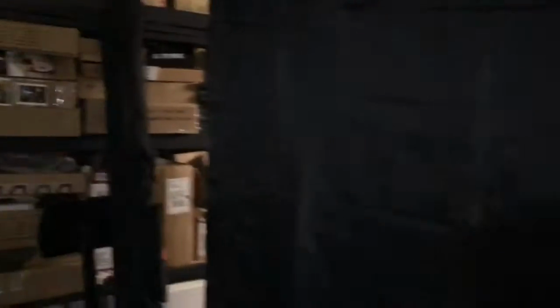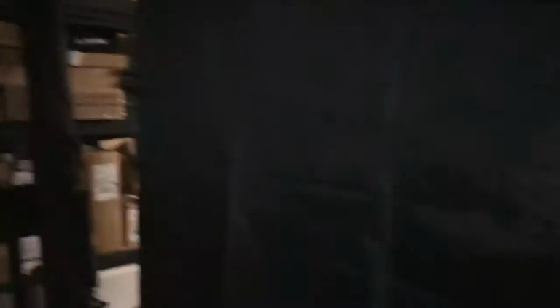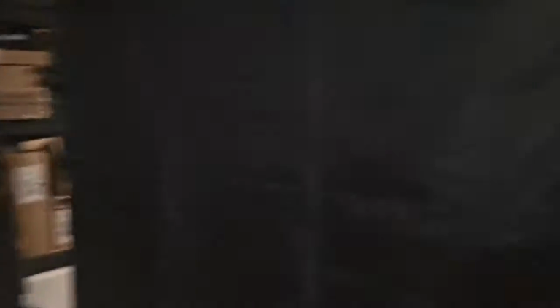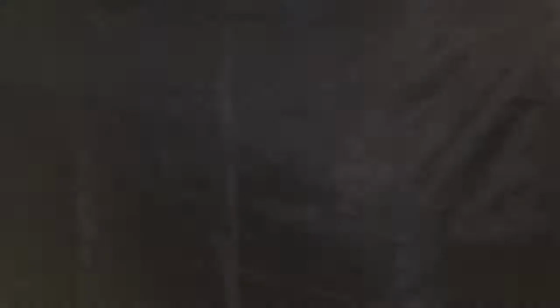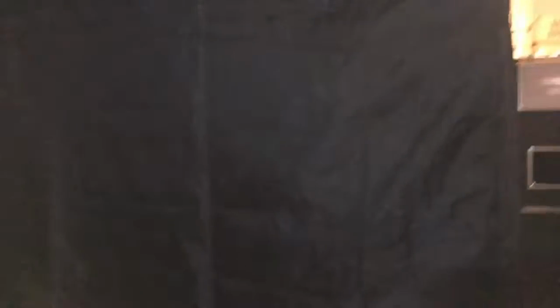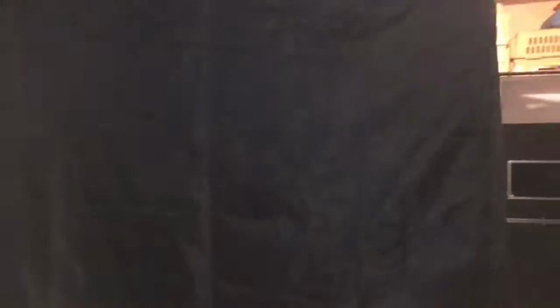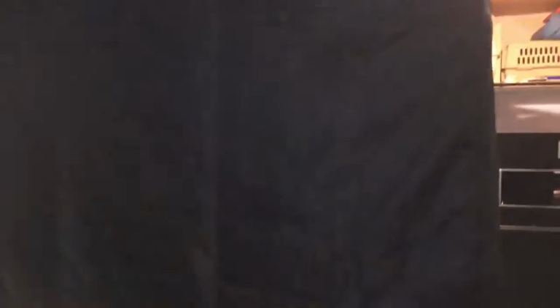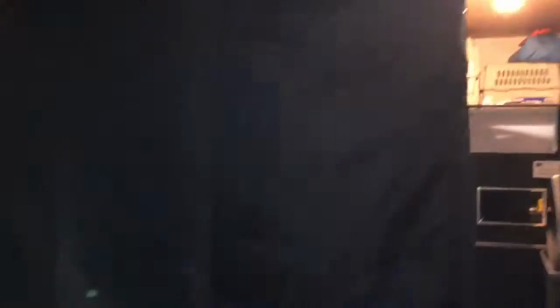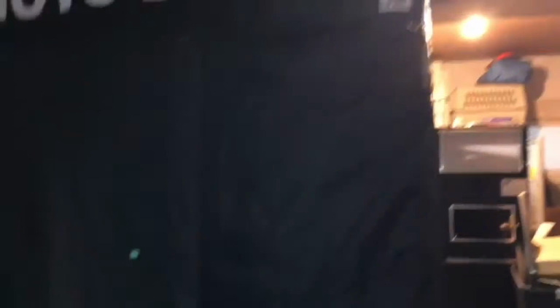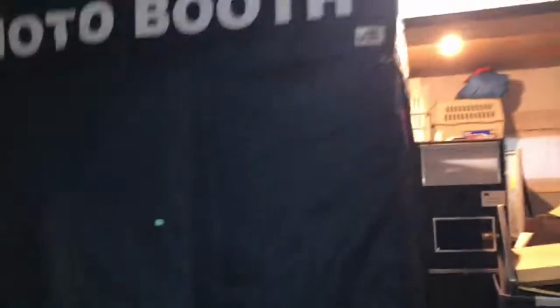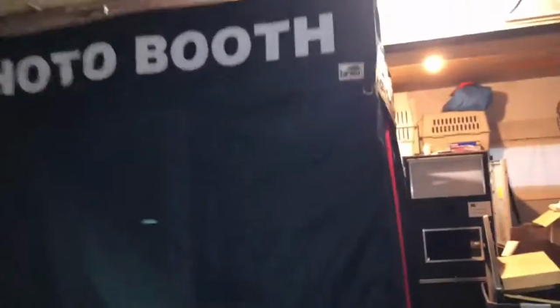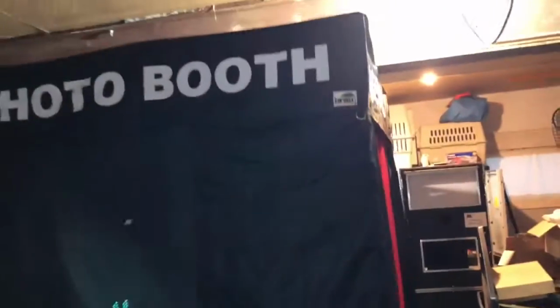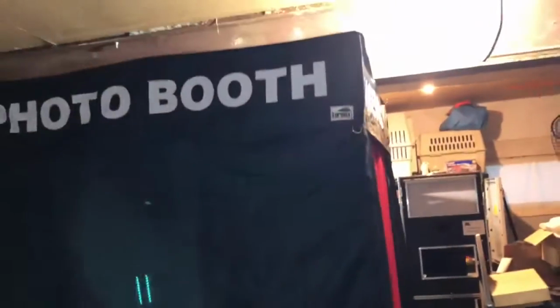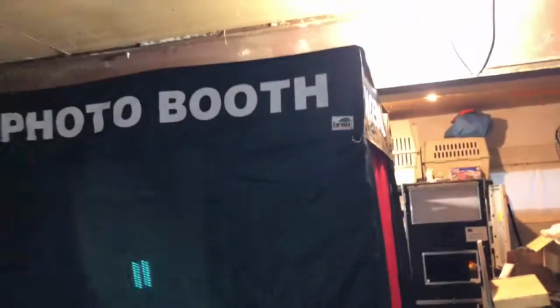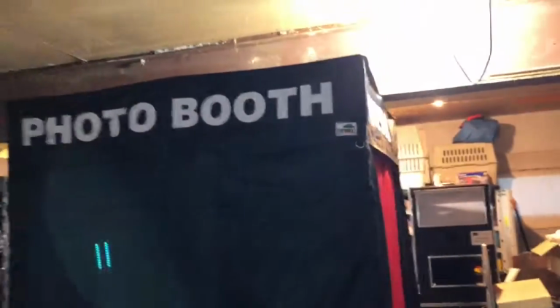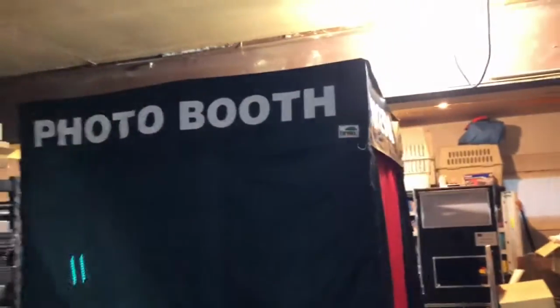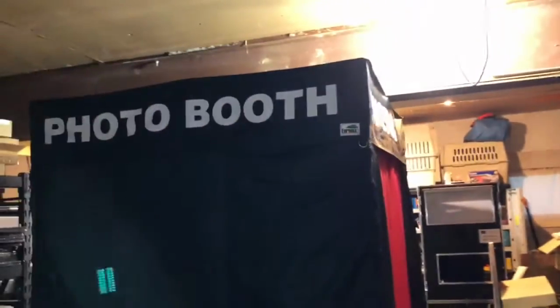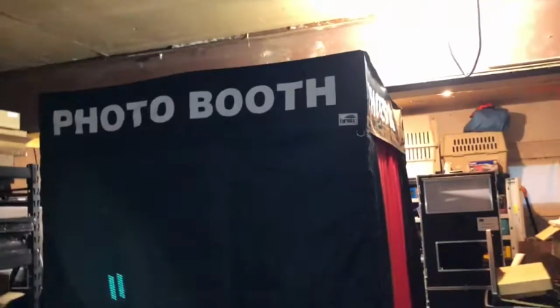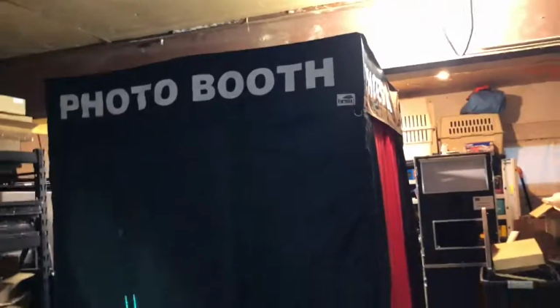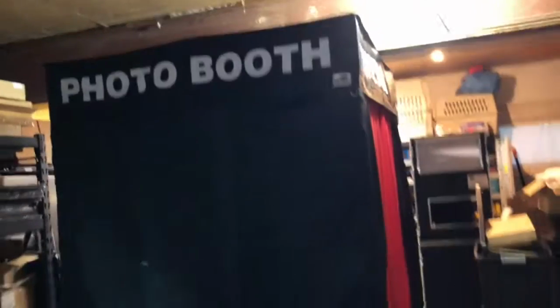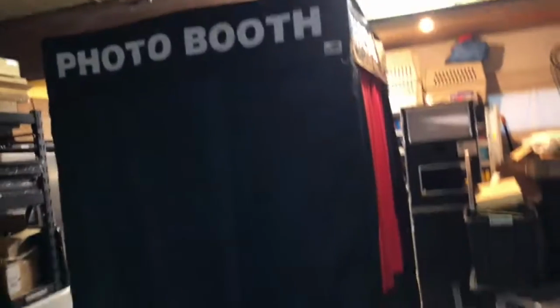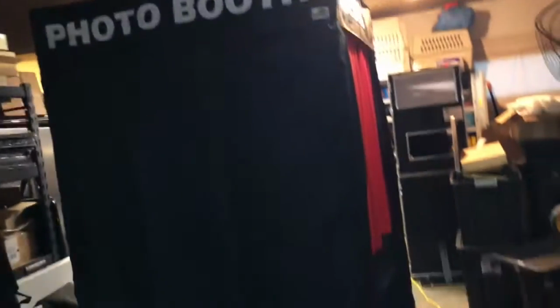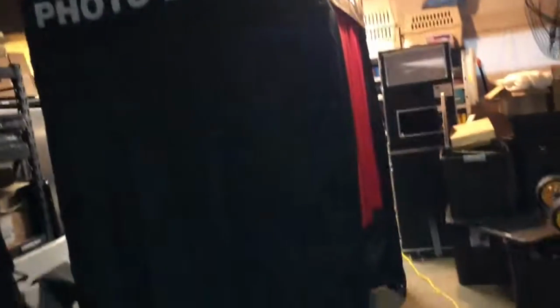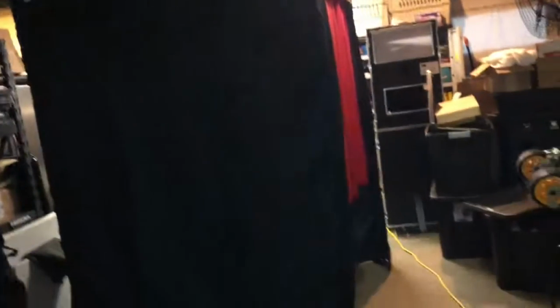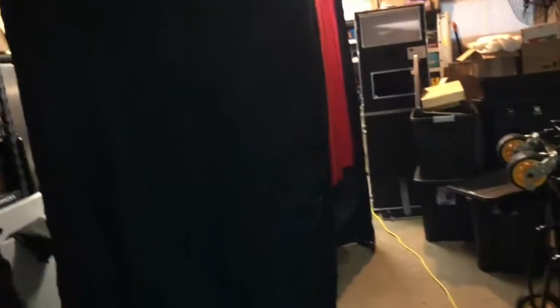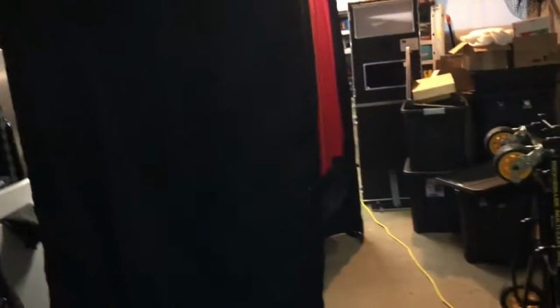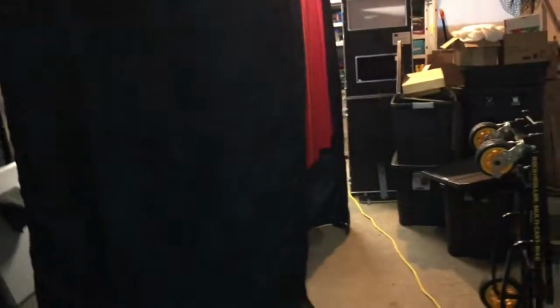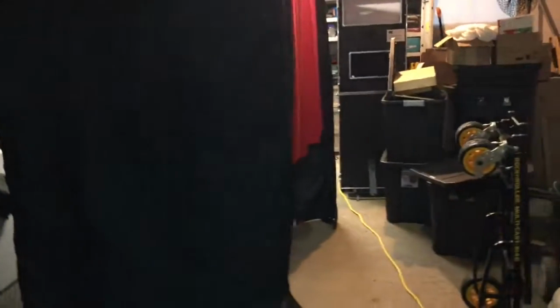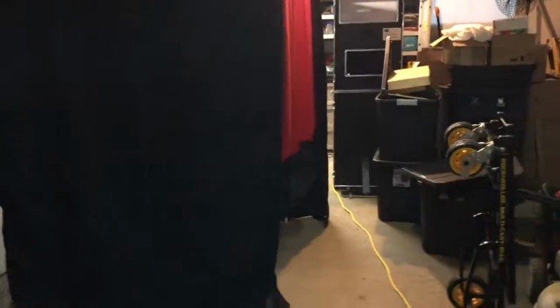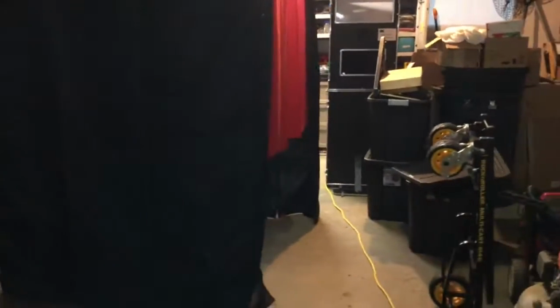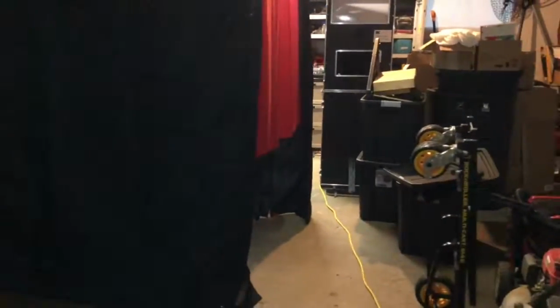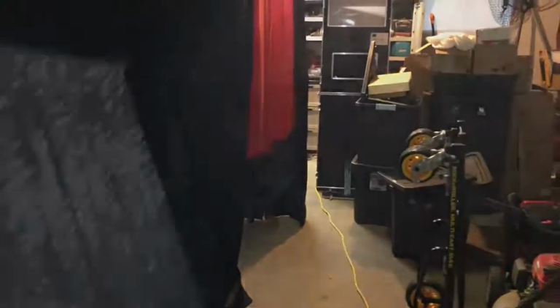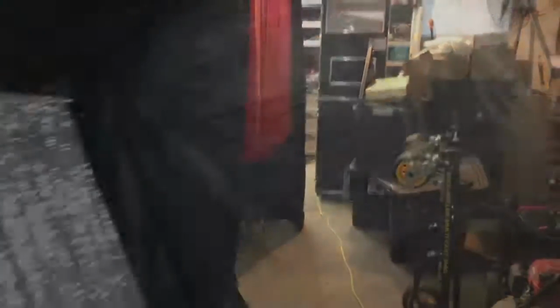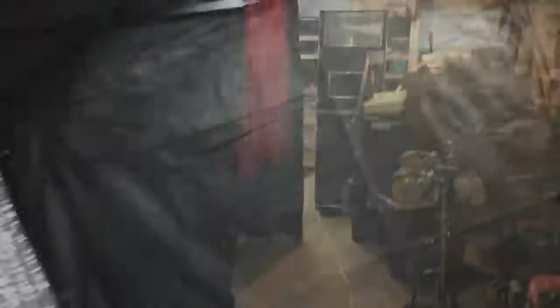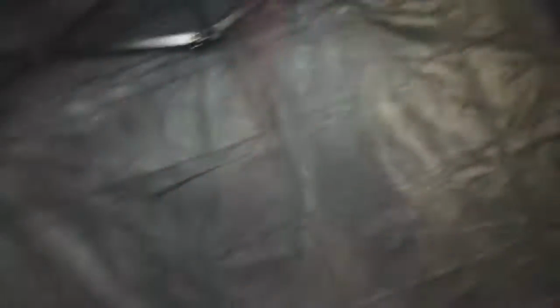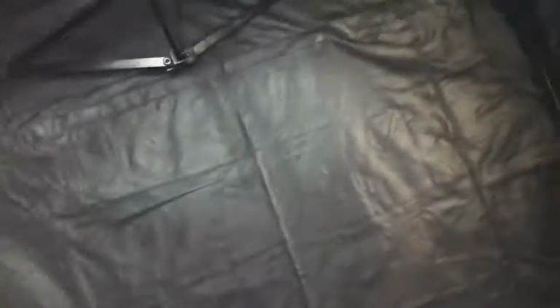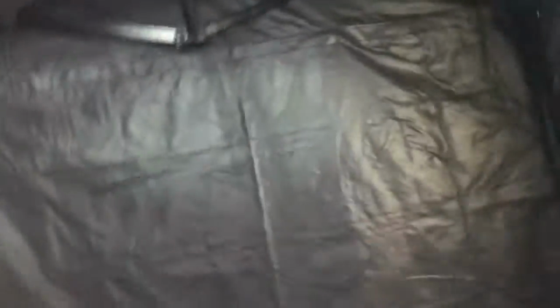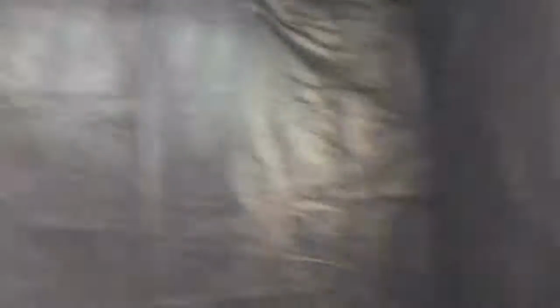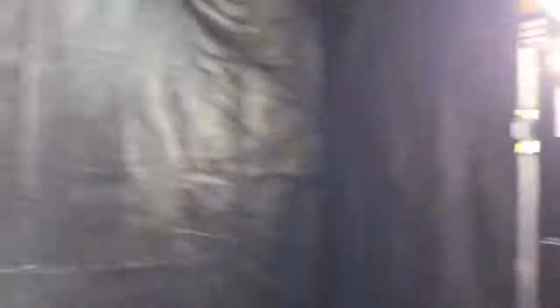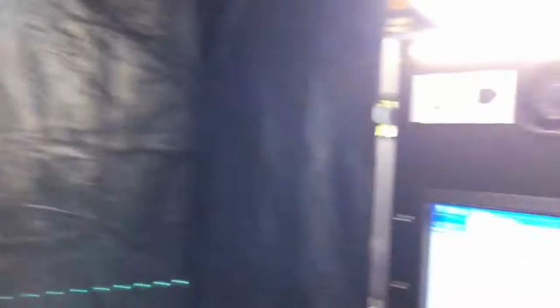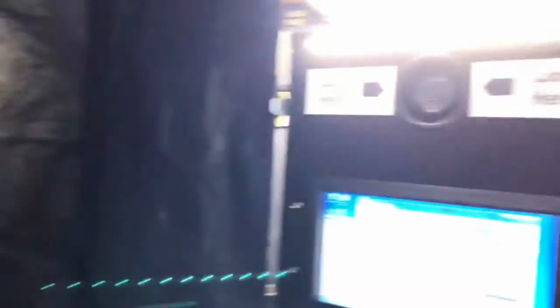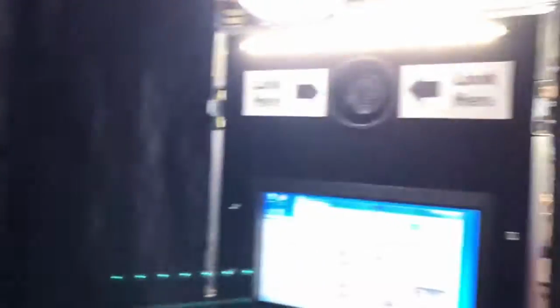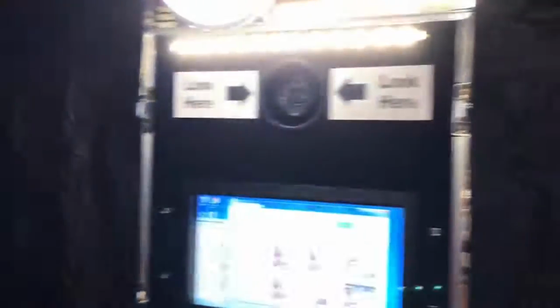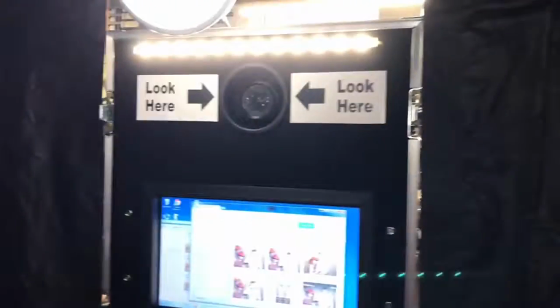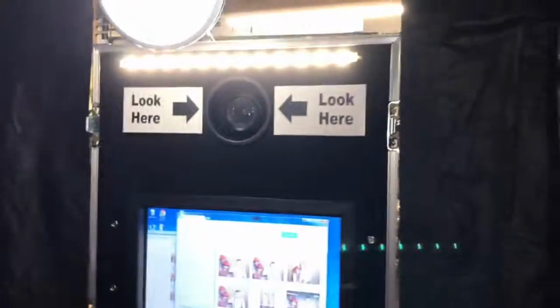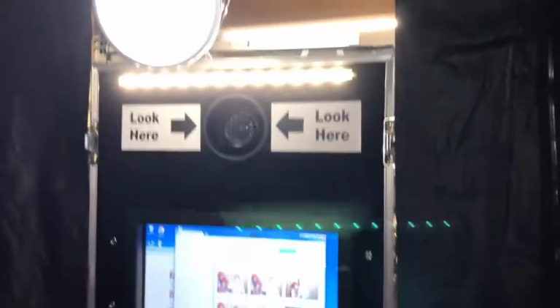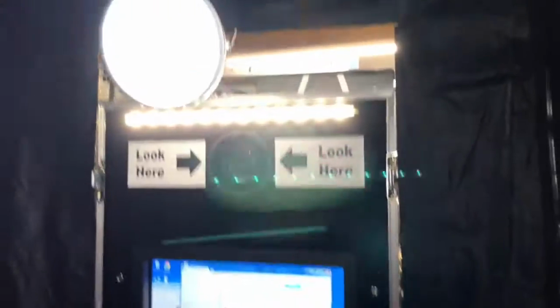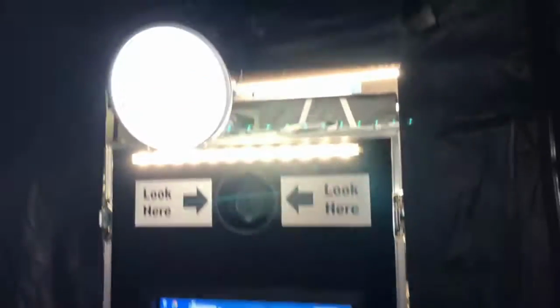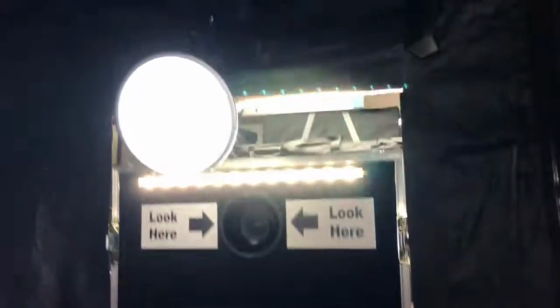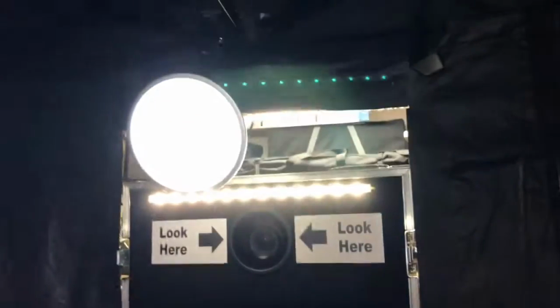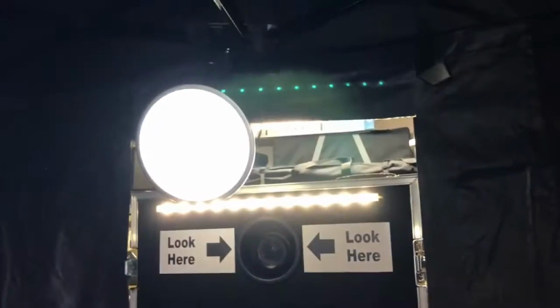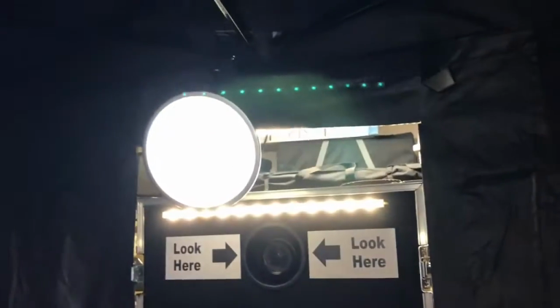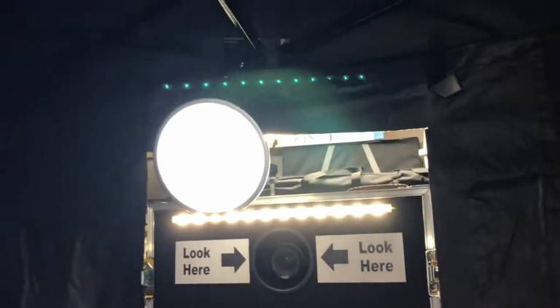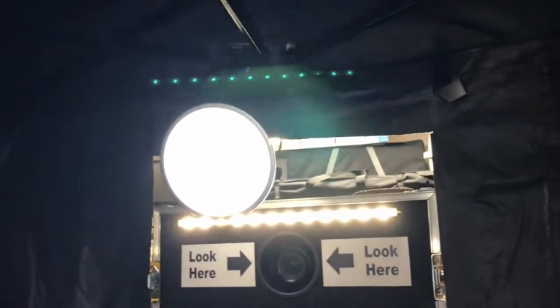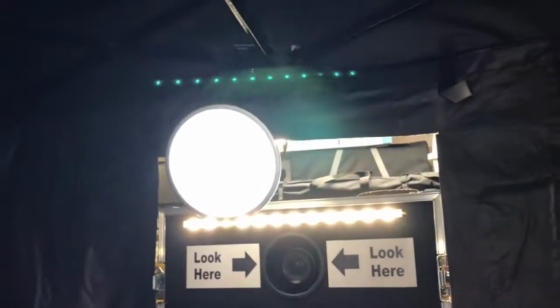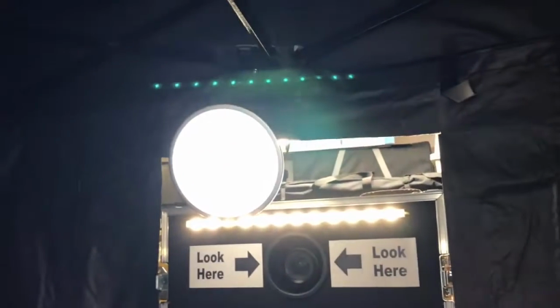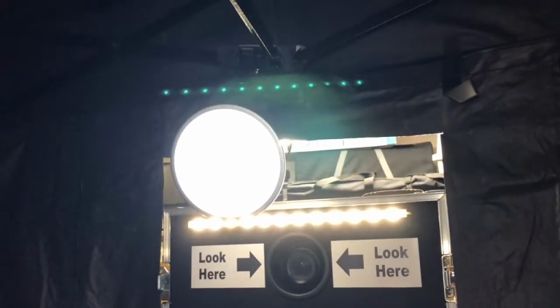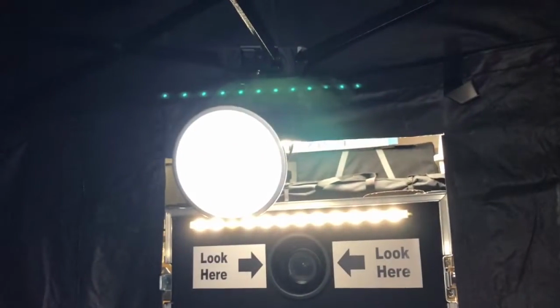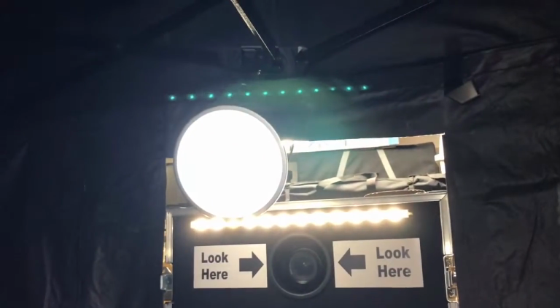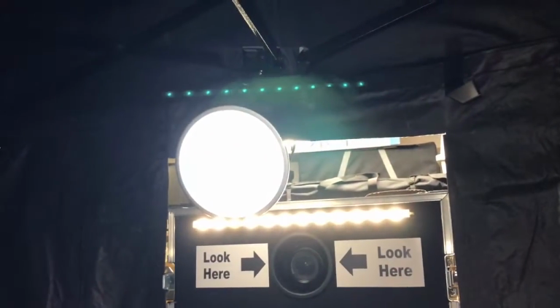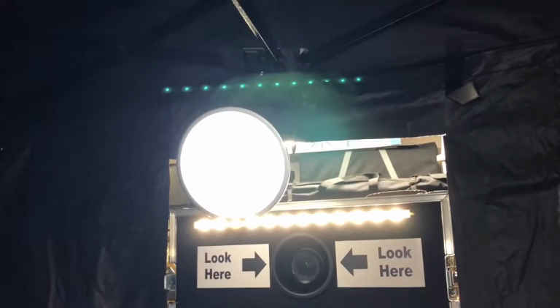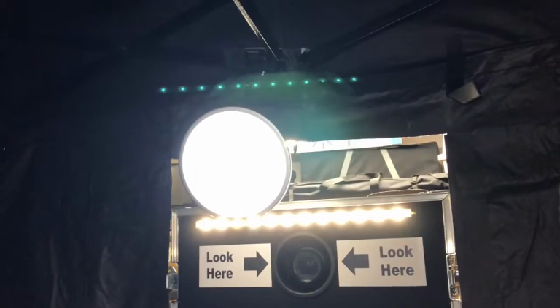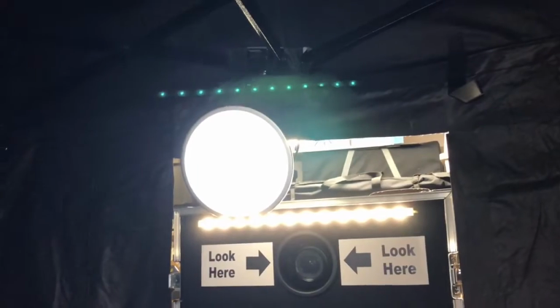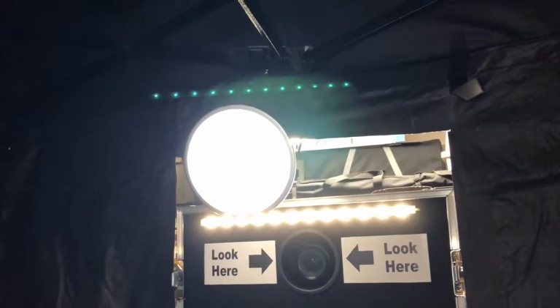Another look at it from this side. That's it until the next time.